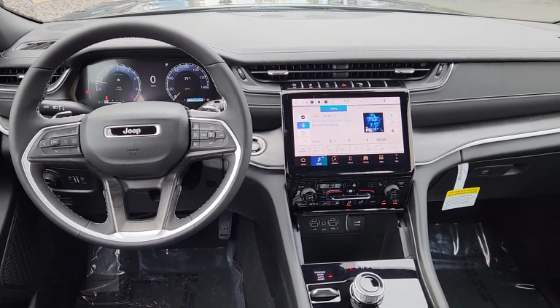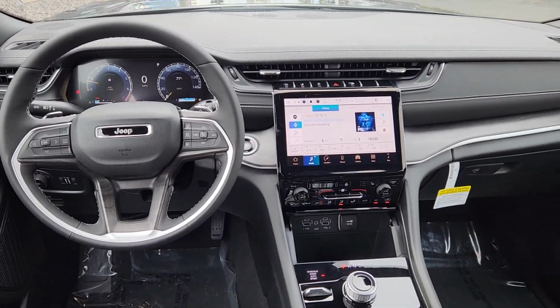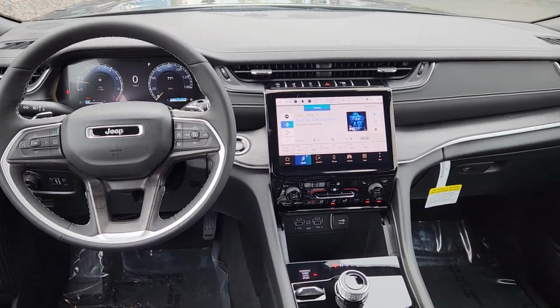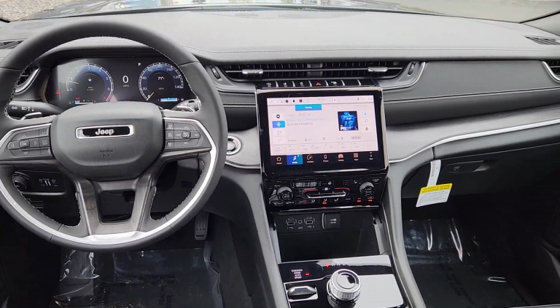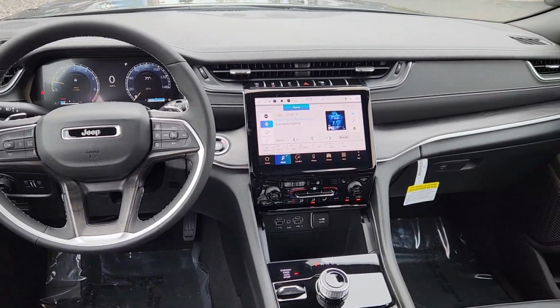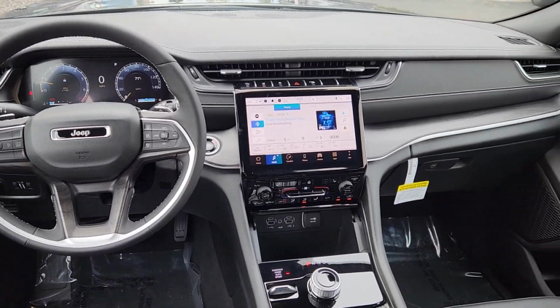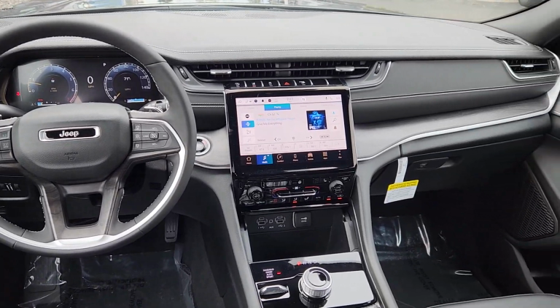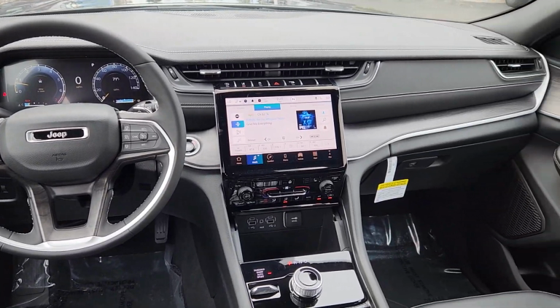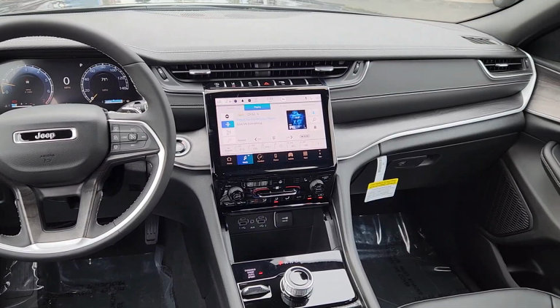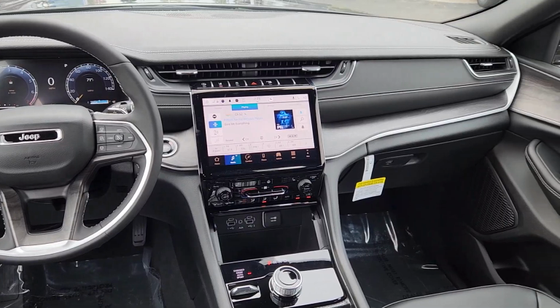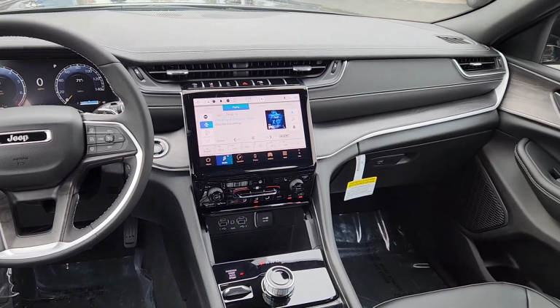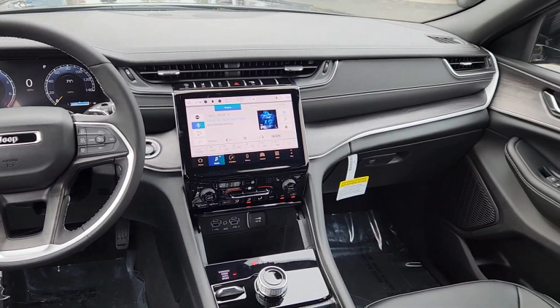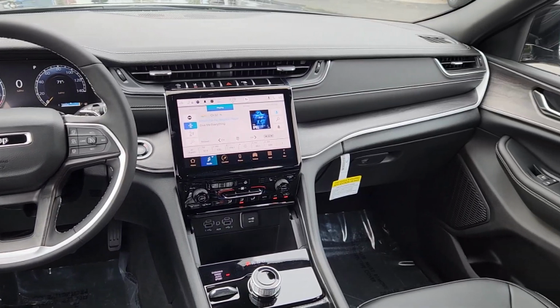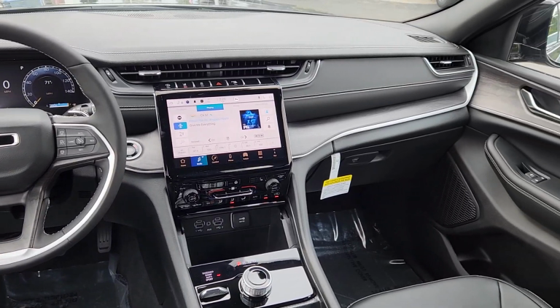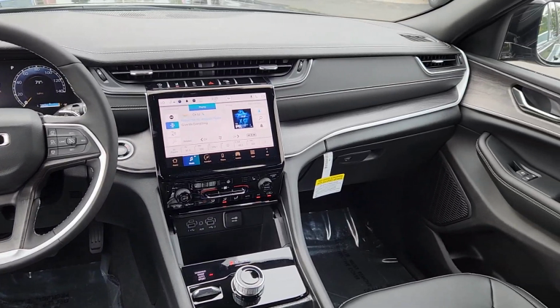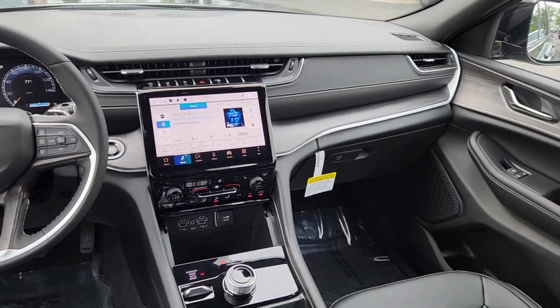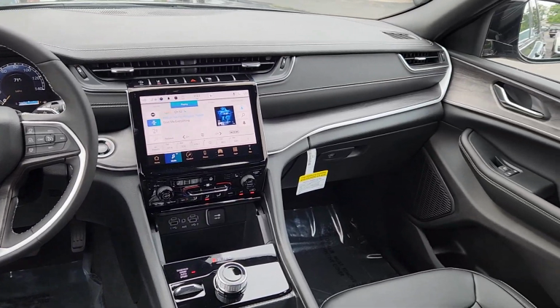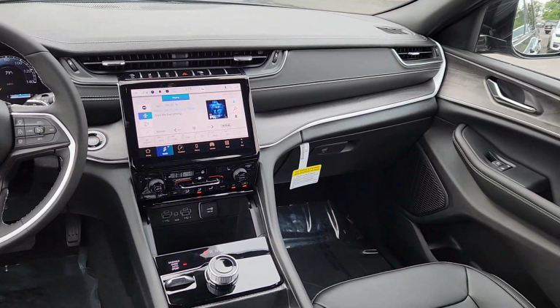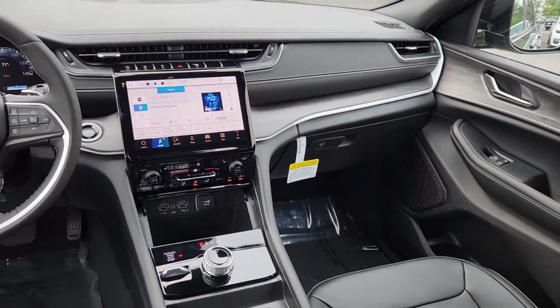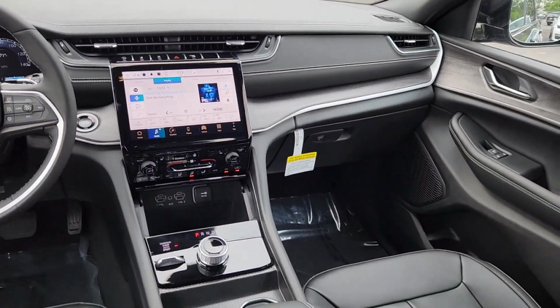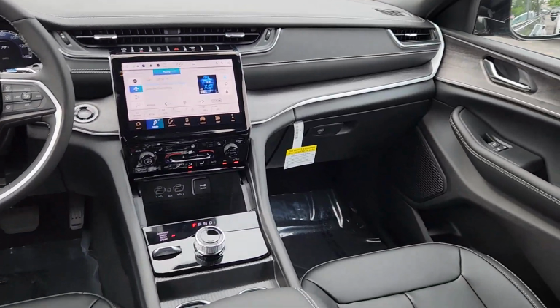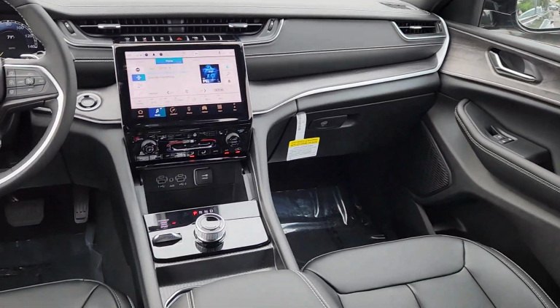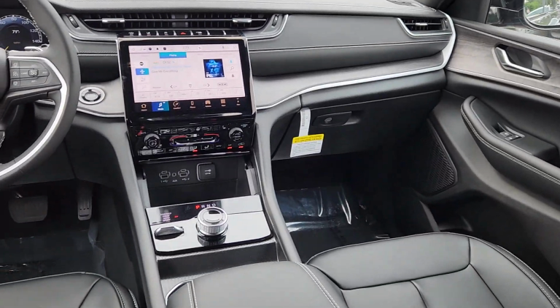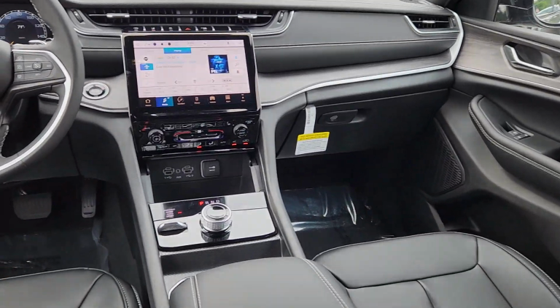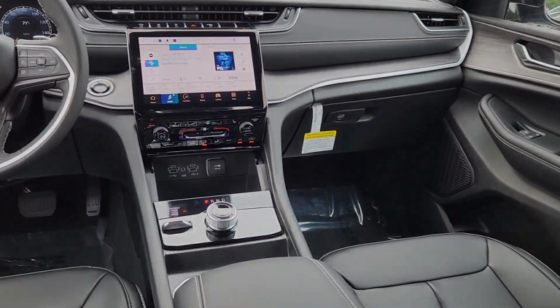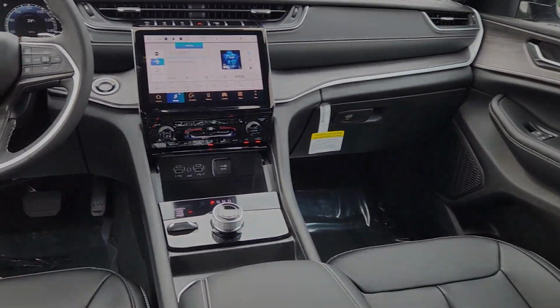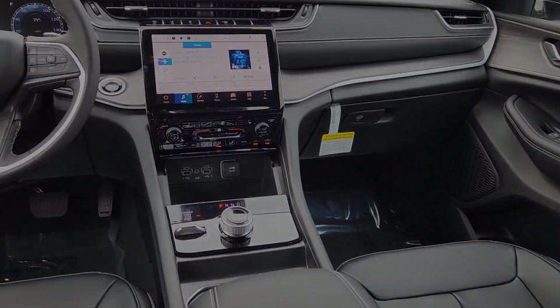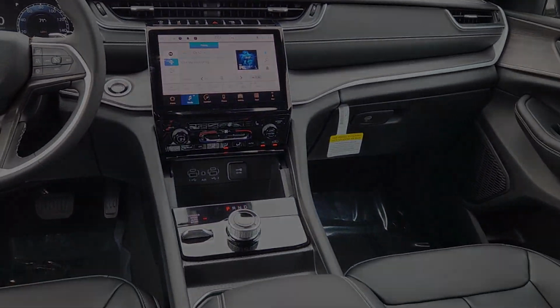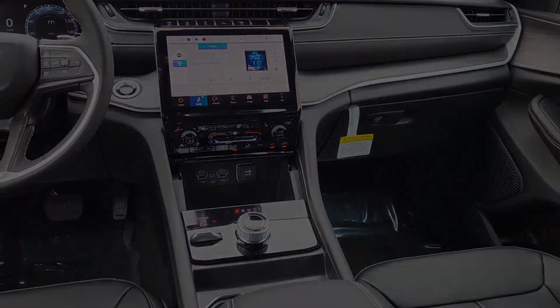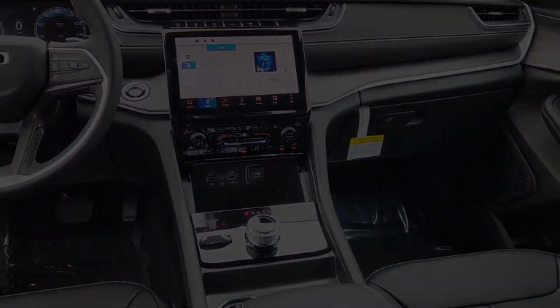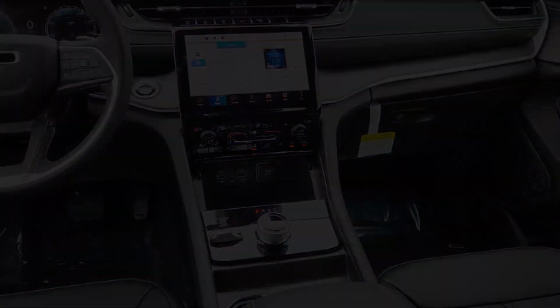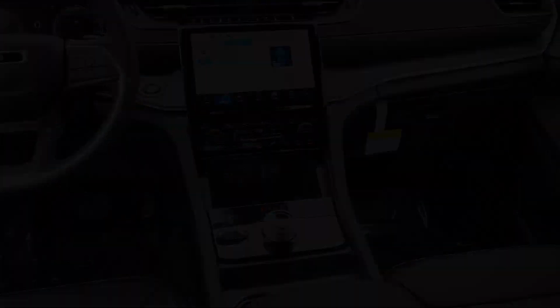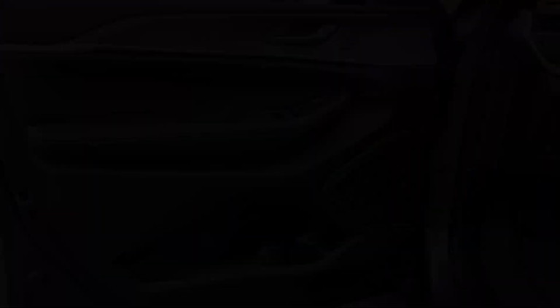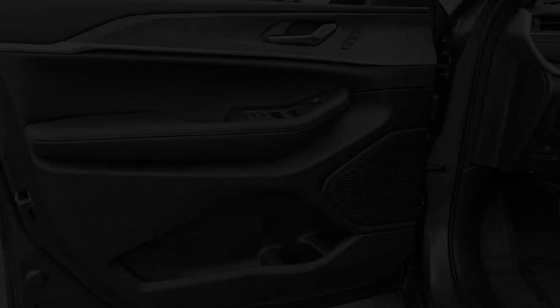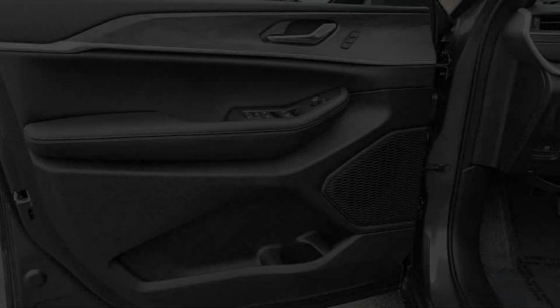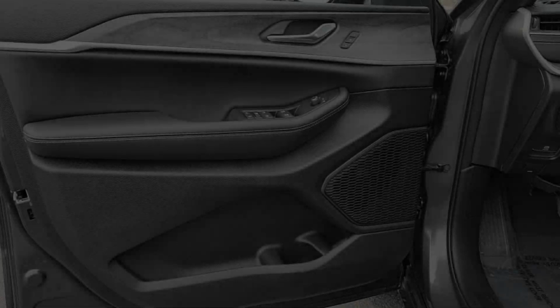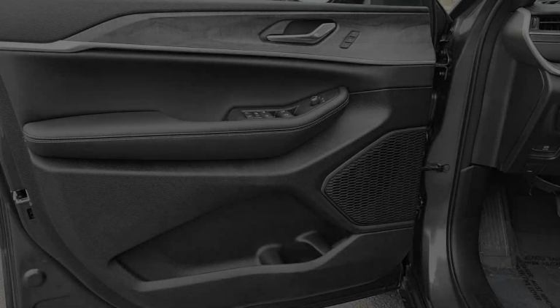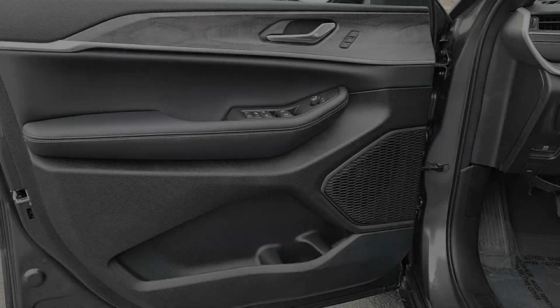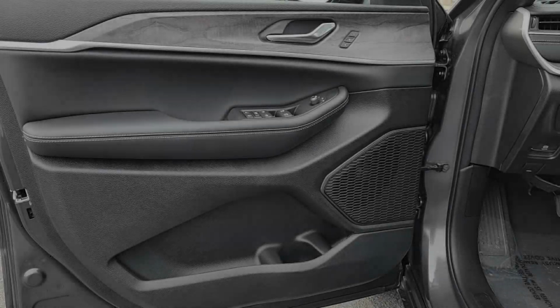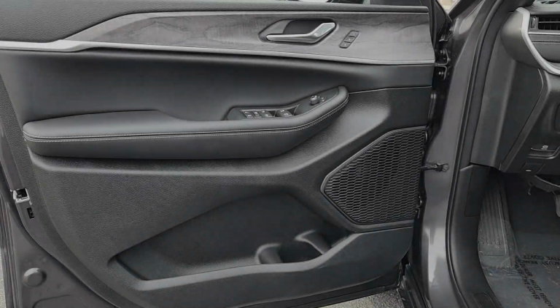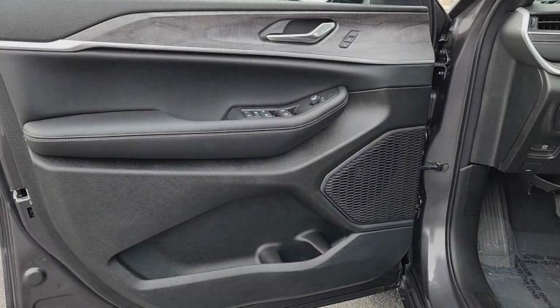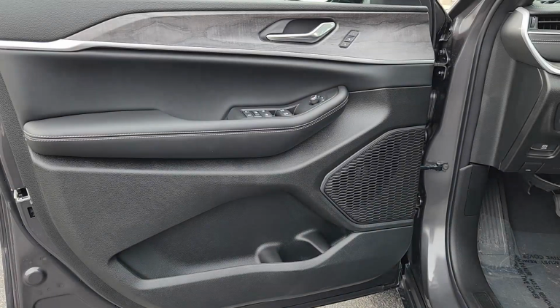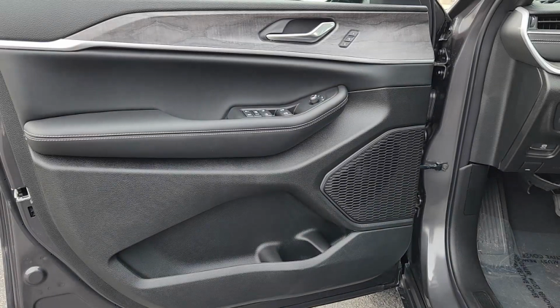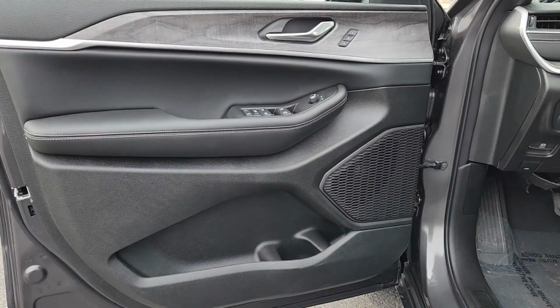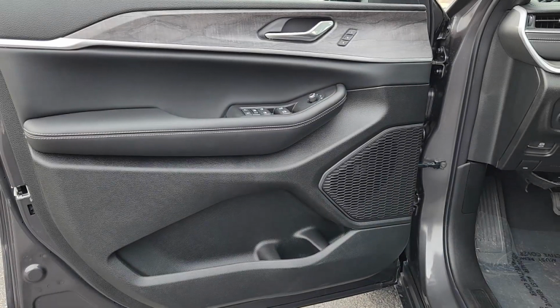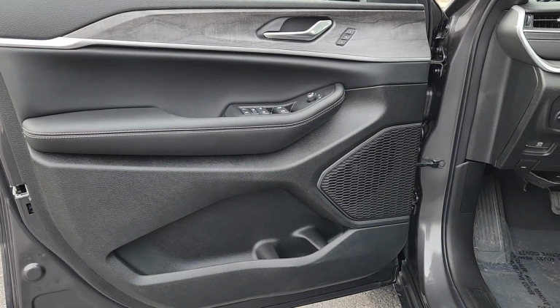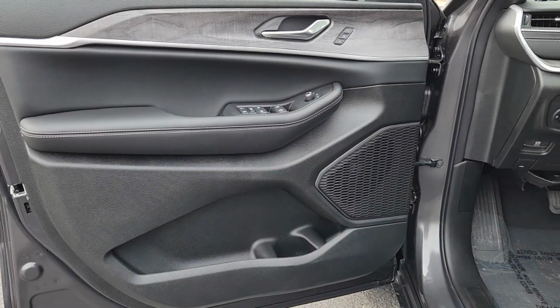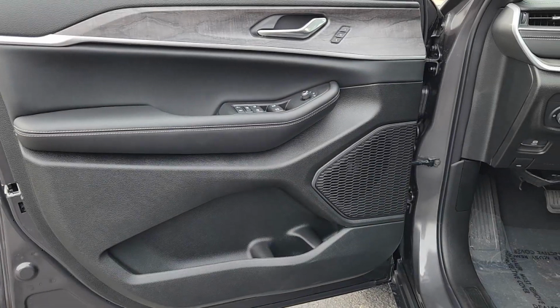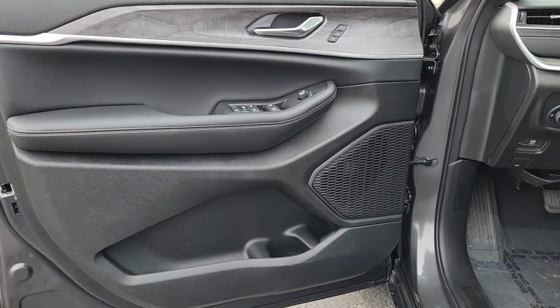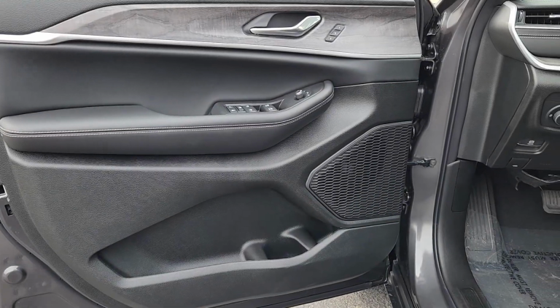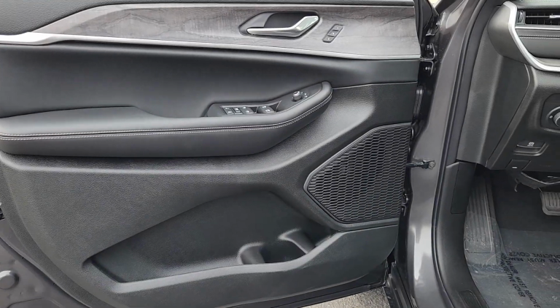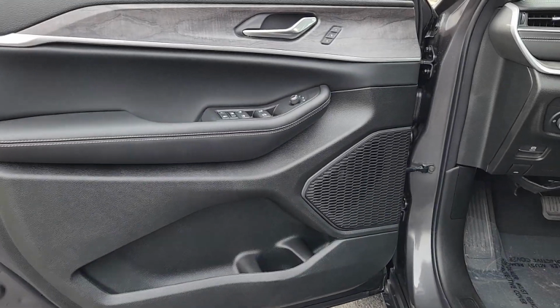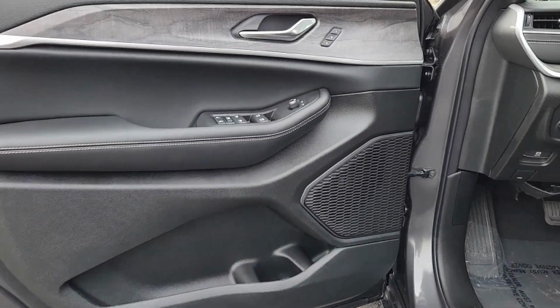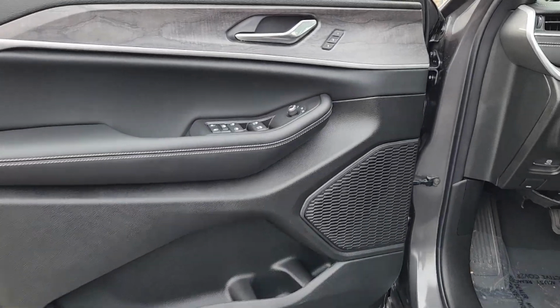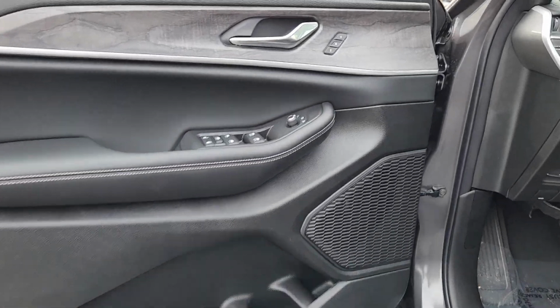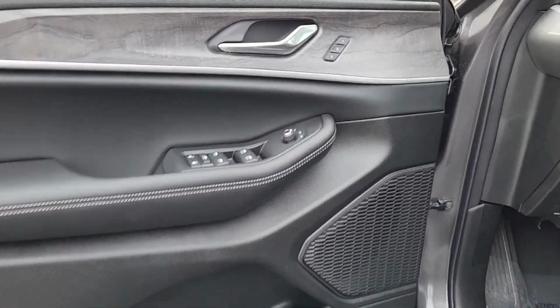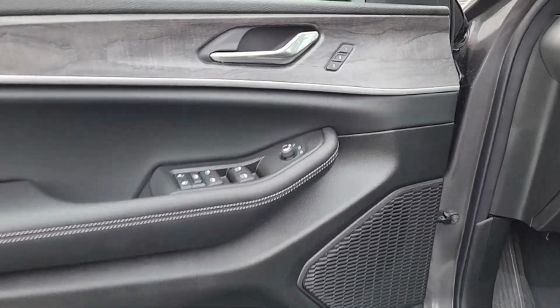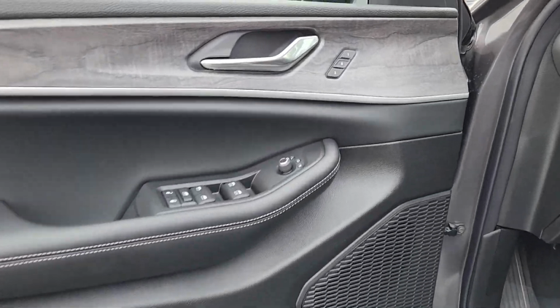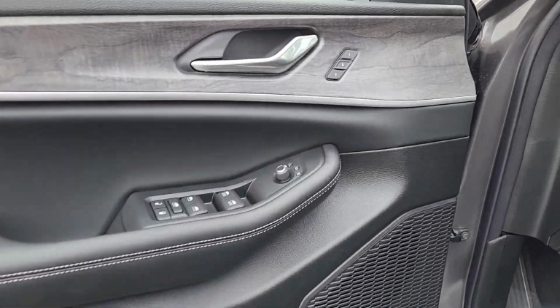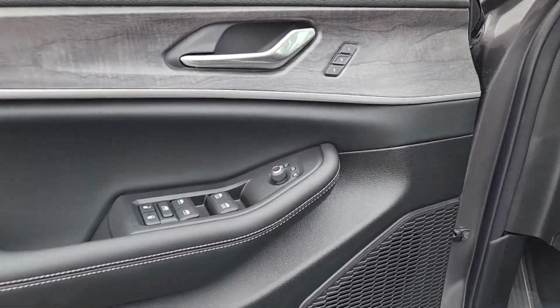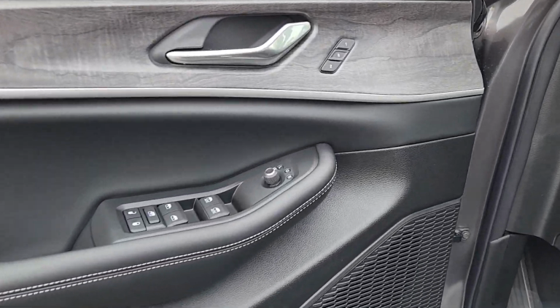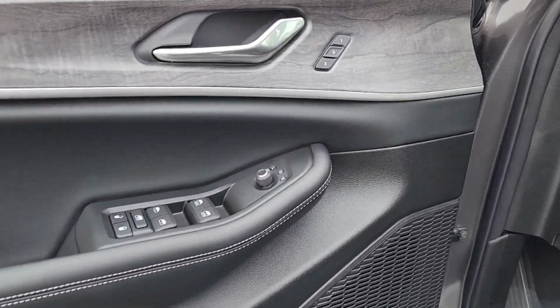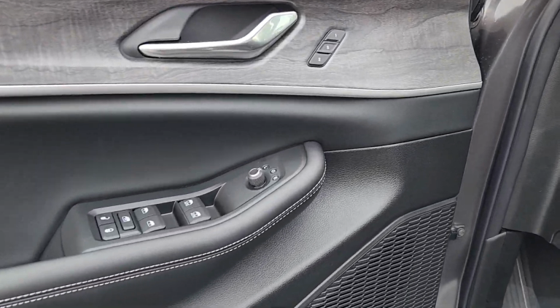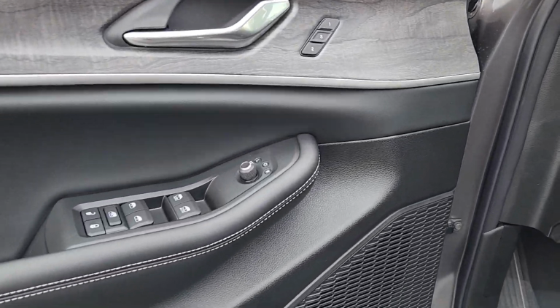Navigation system. Keyless entry. V6 cylinder engine. Satellite radio. Premium sound system.